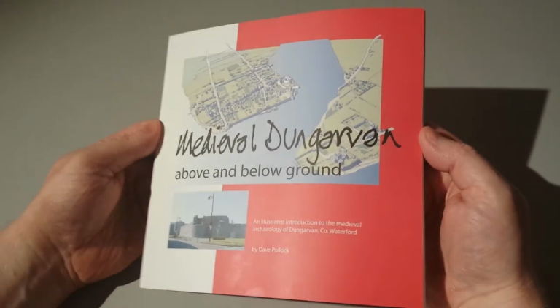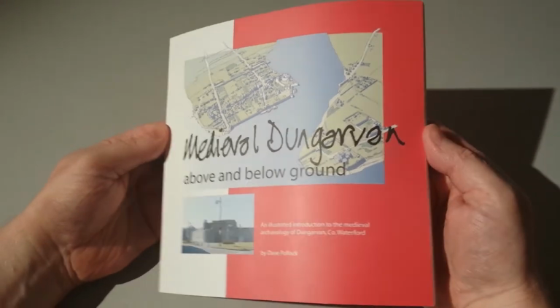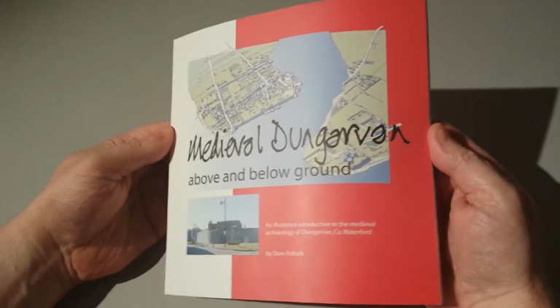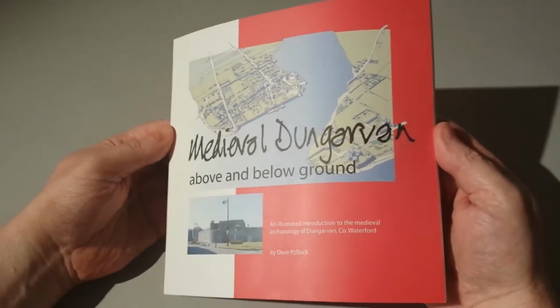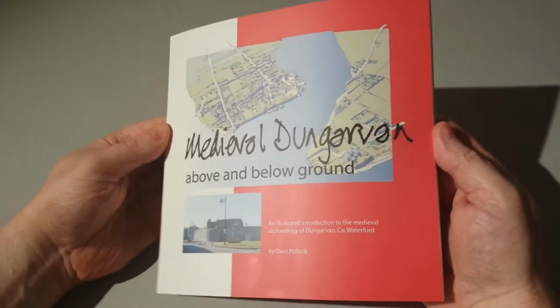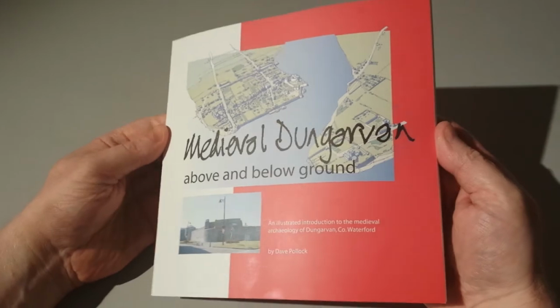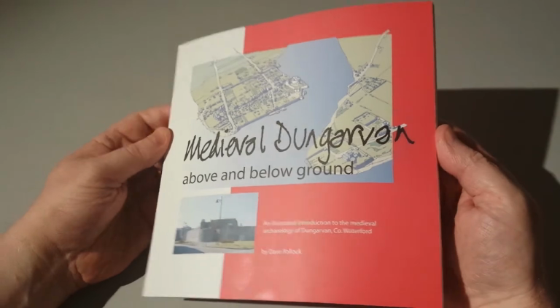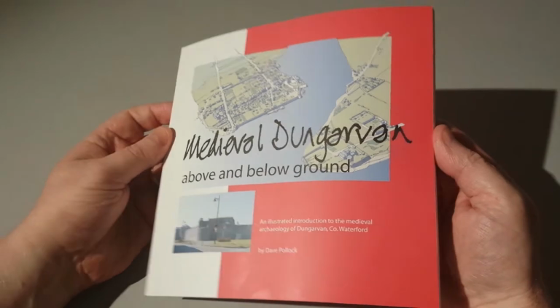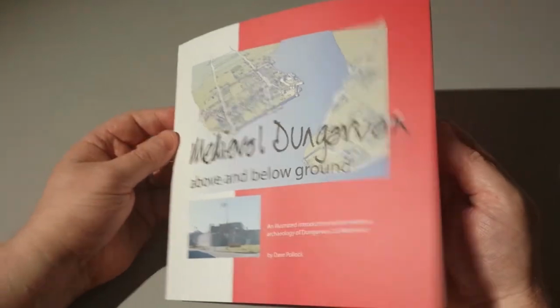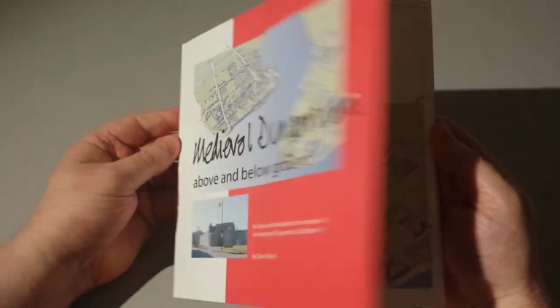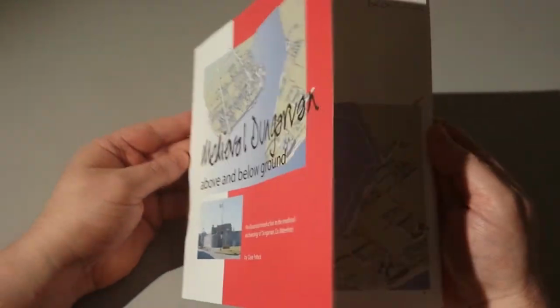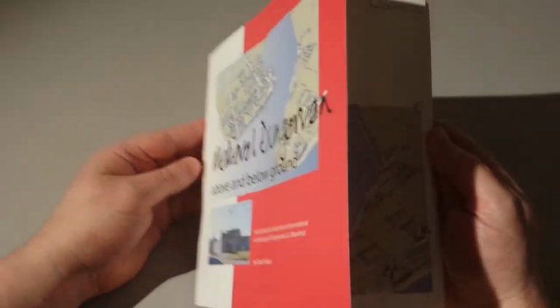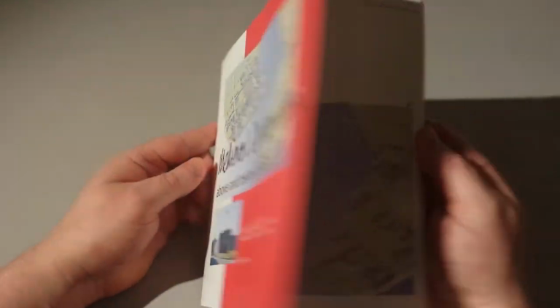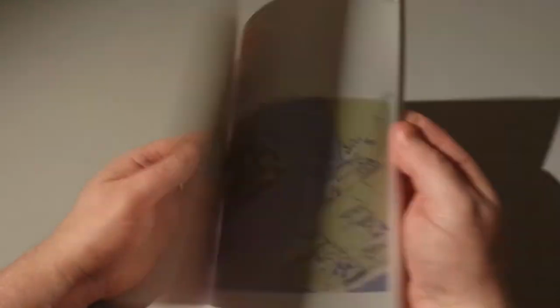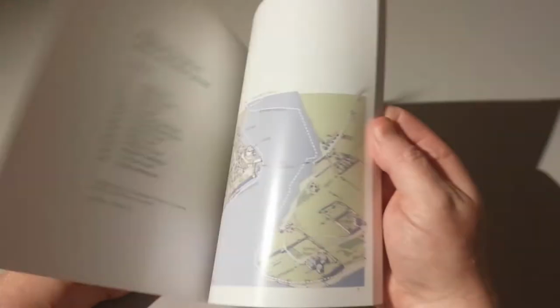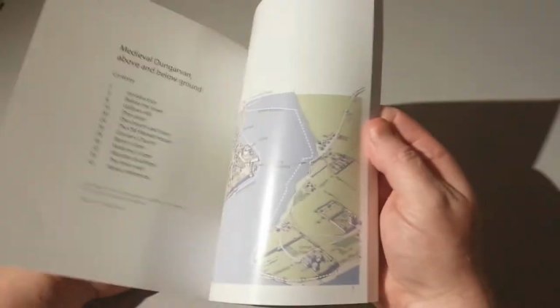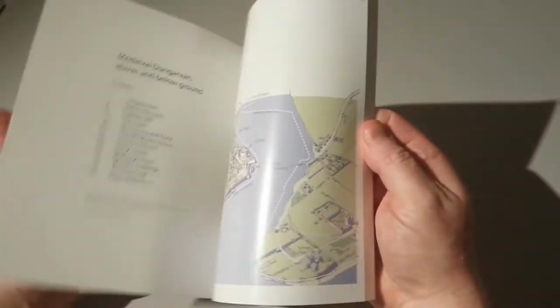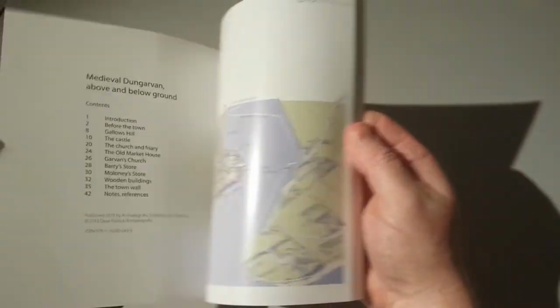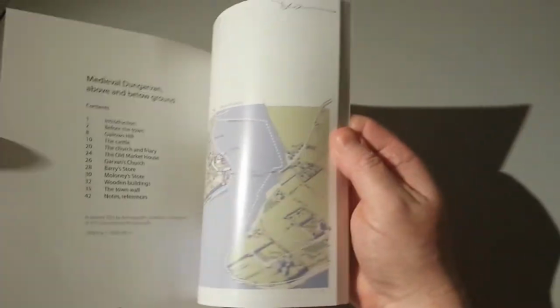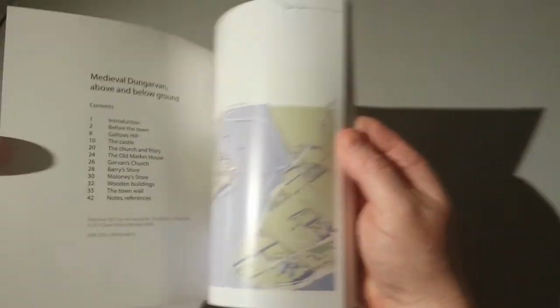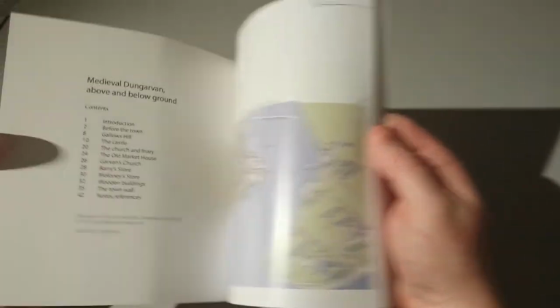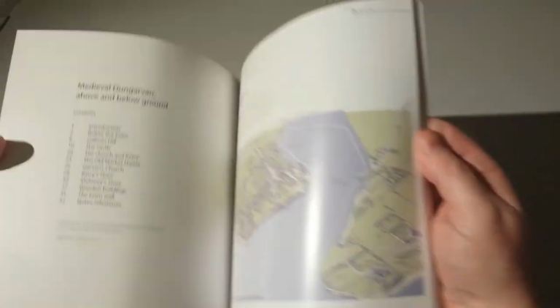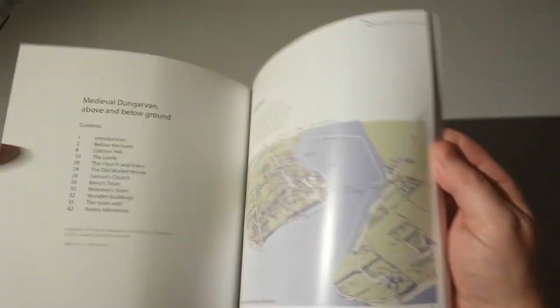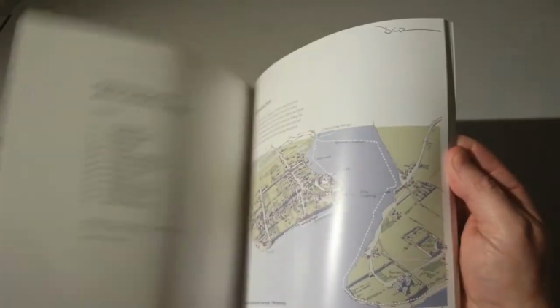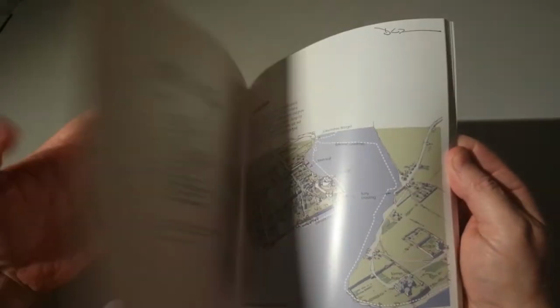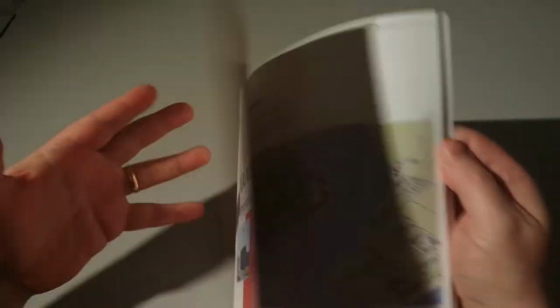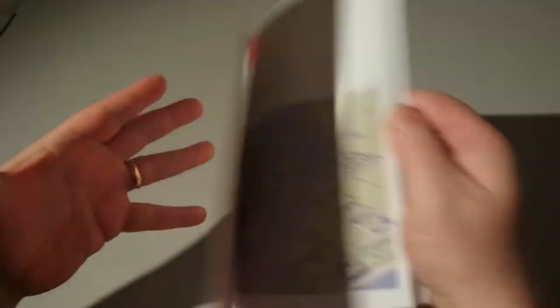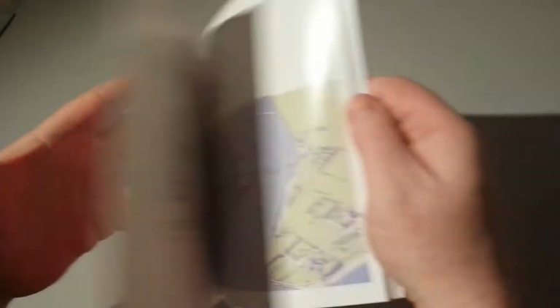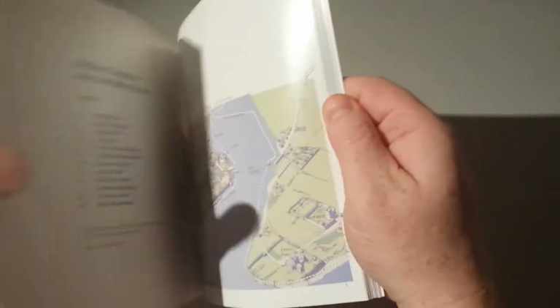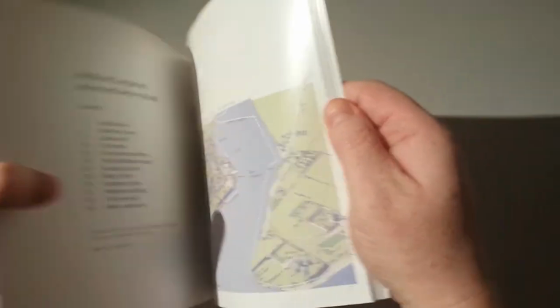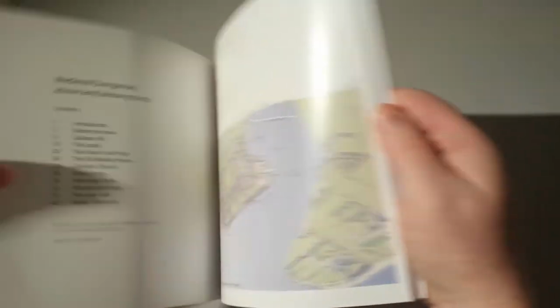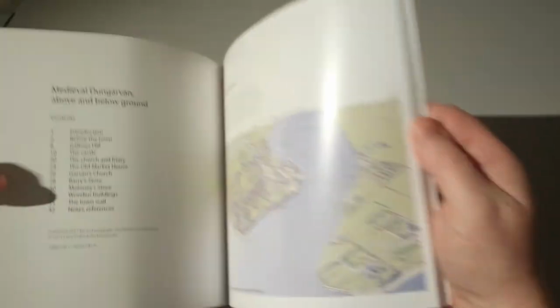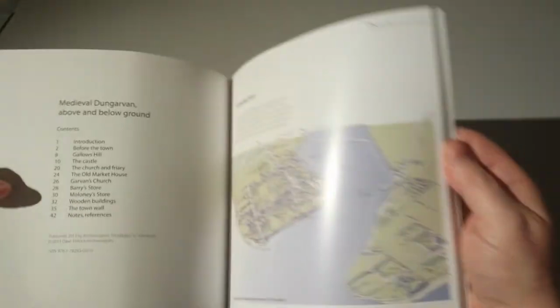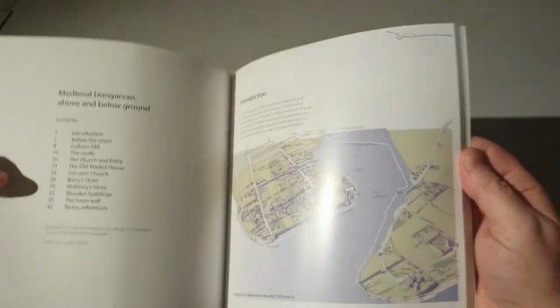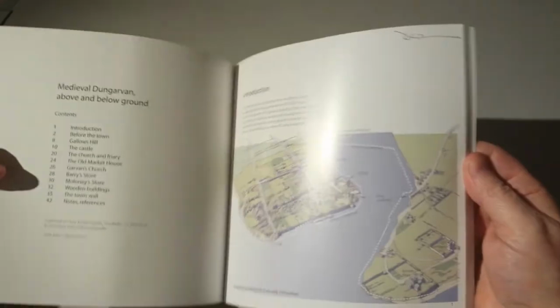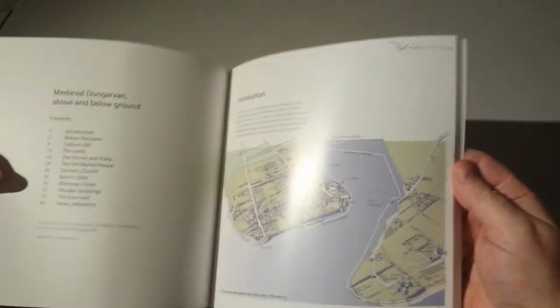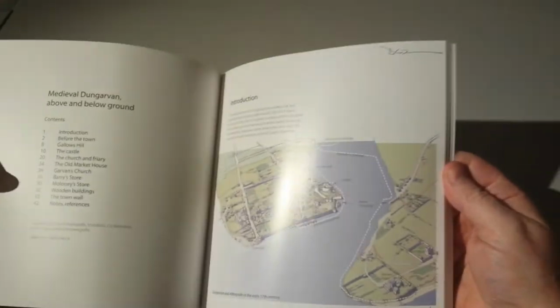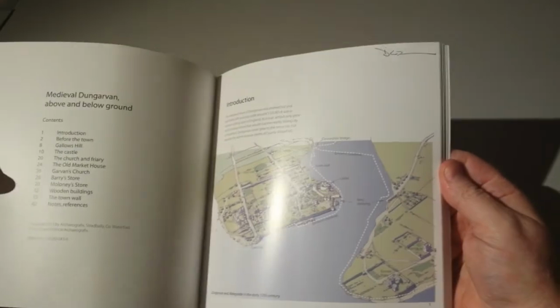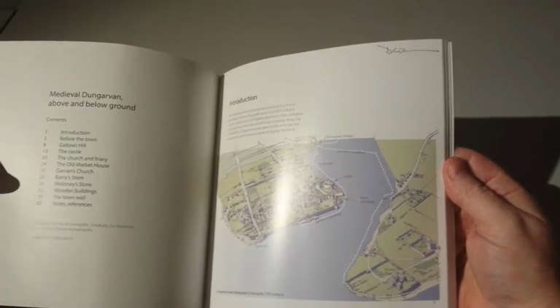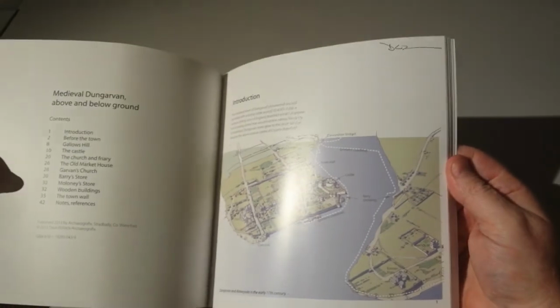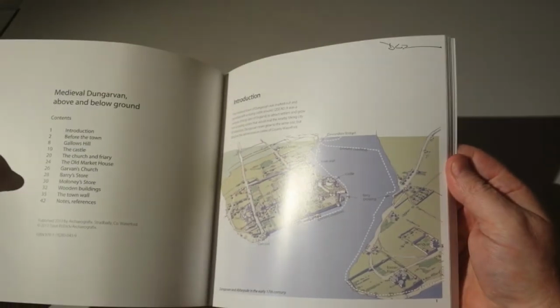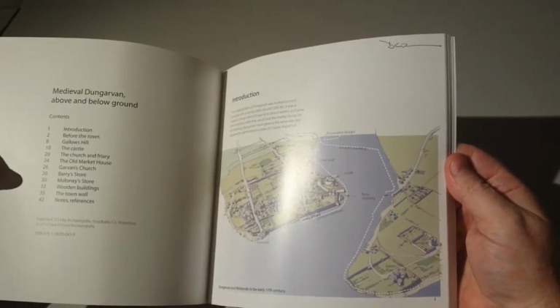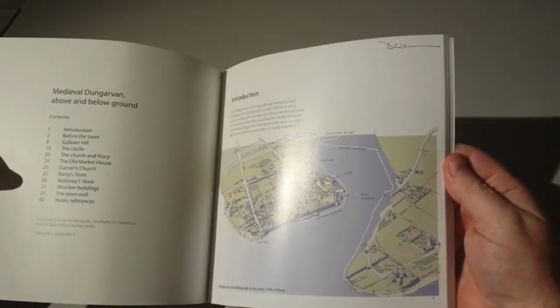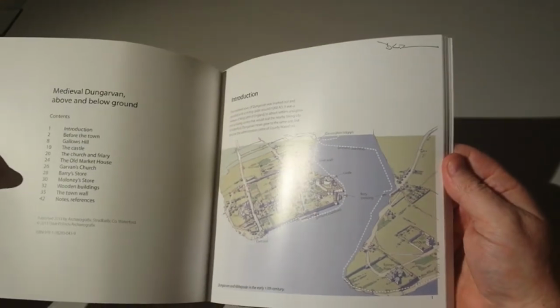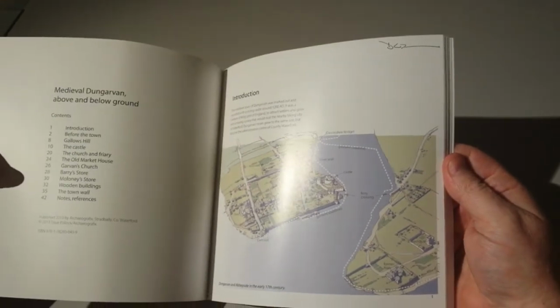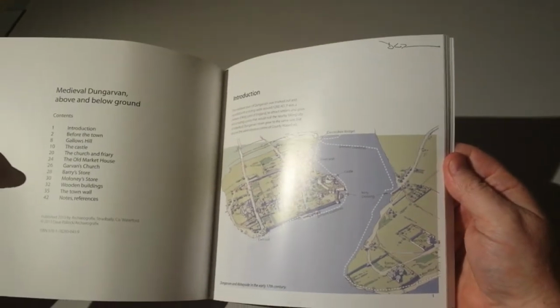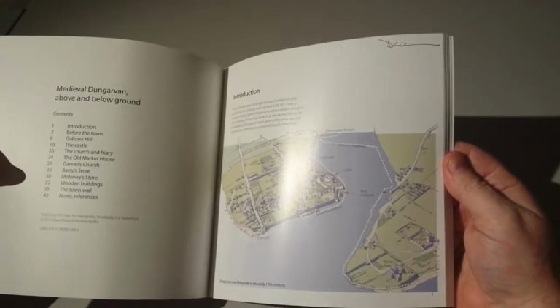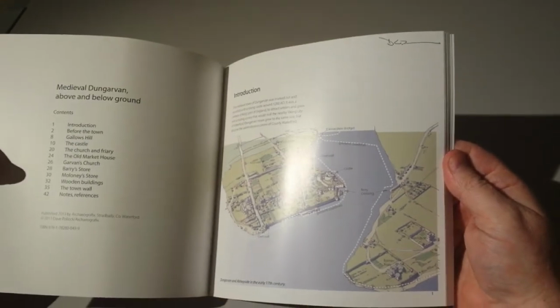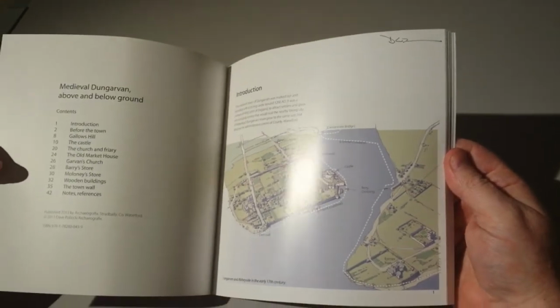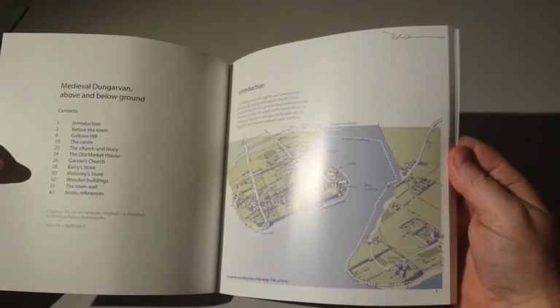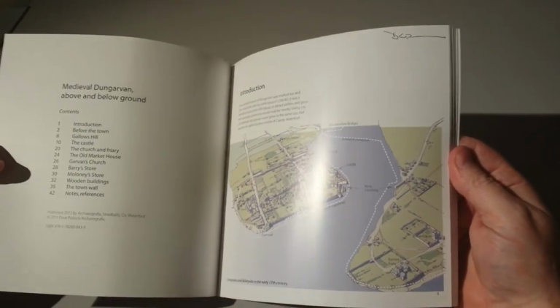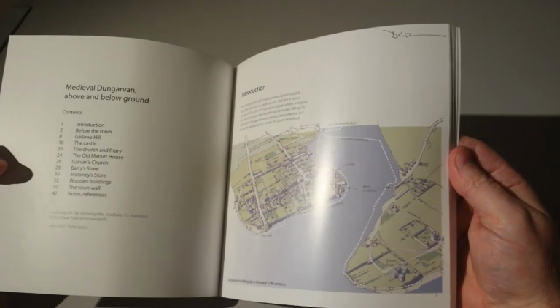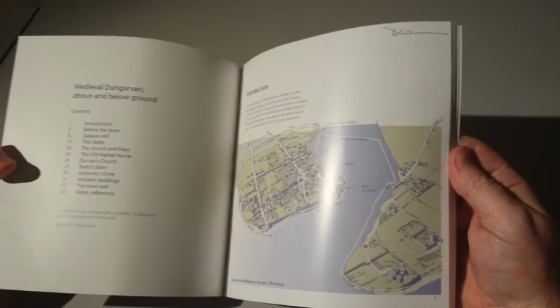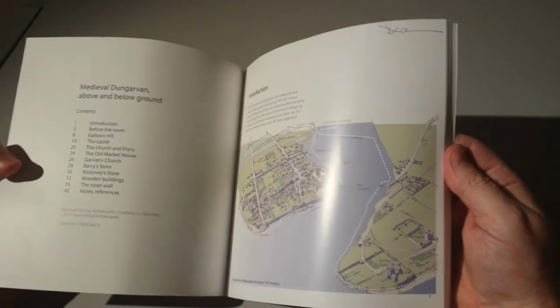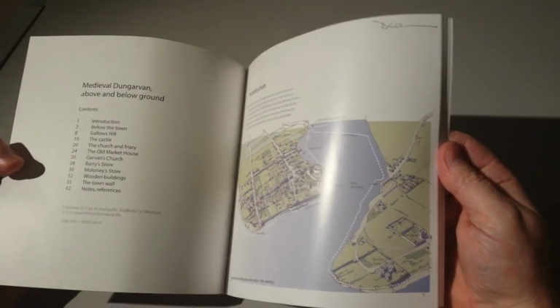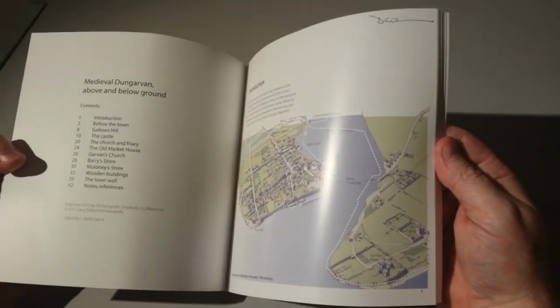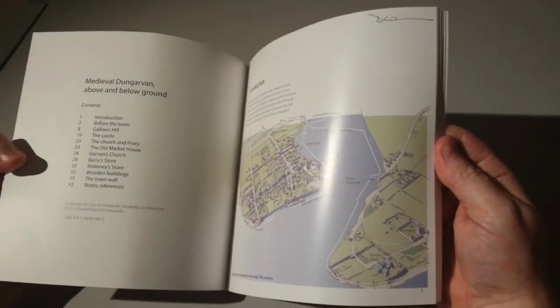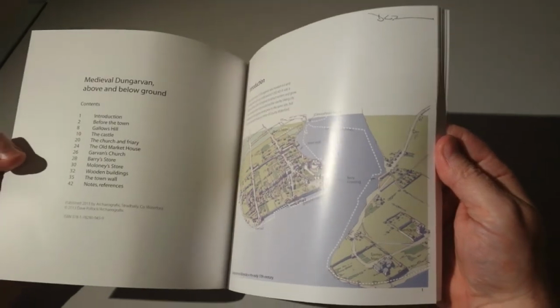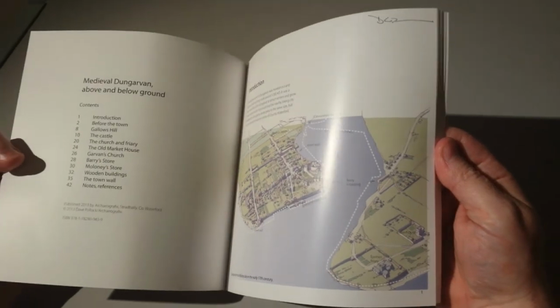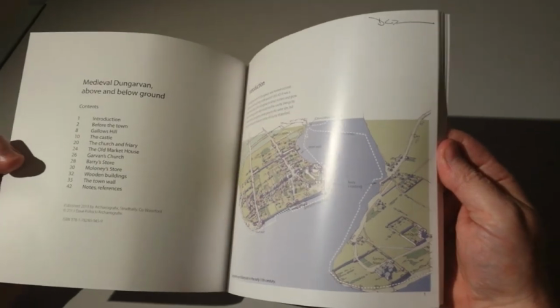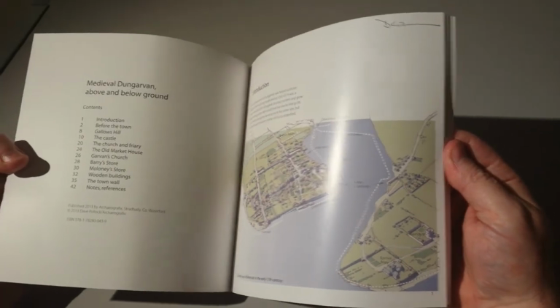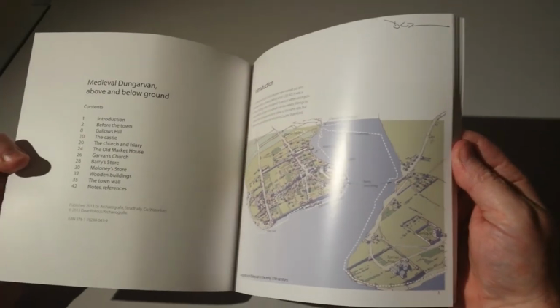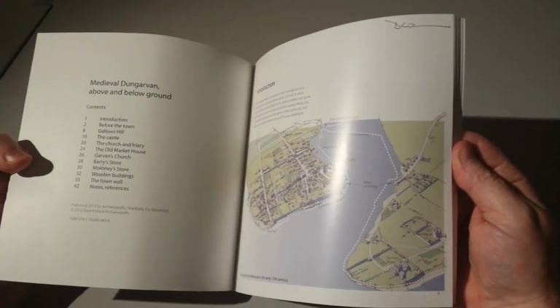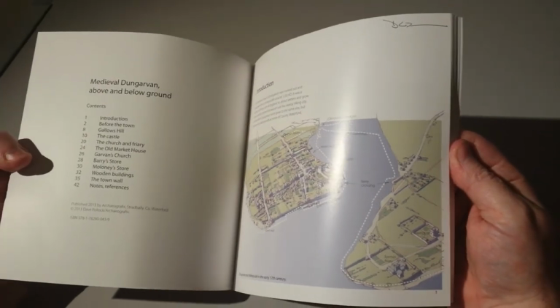Firstly, it's a very nice book. It's very well produced. It's 44 pages in size. The book is also illustrated by Dave himself.